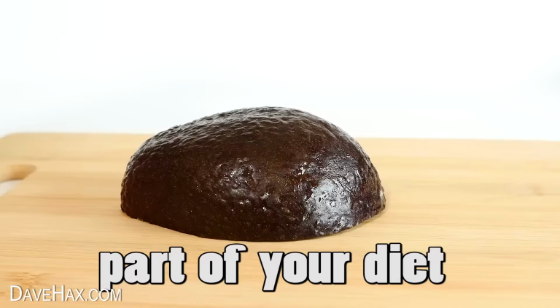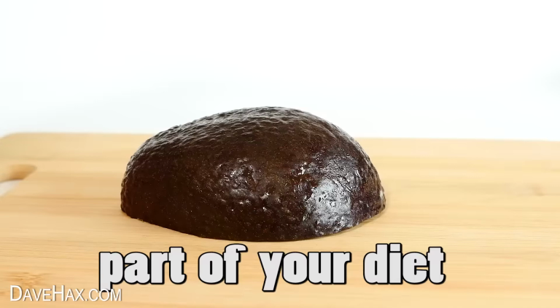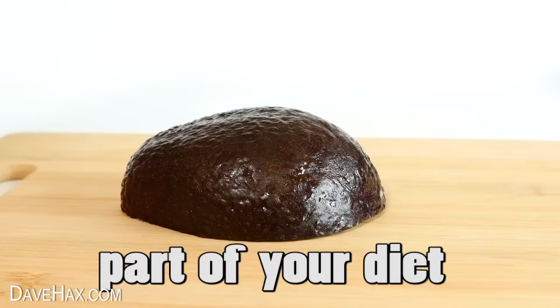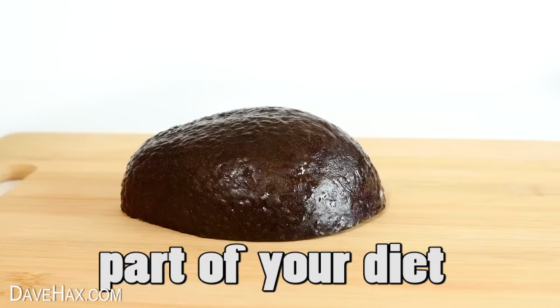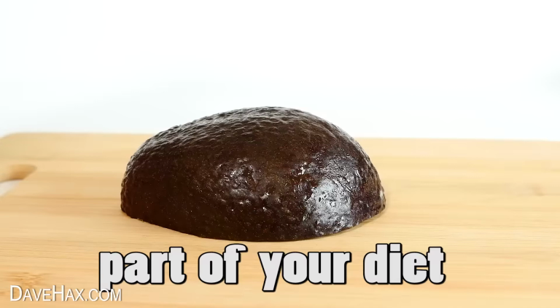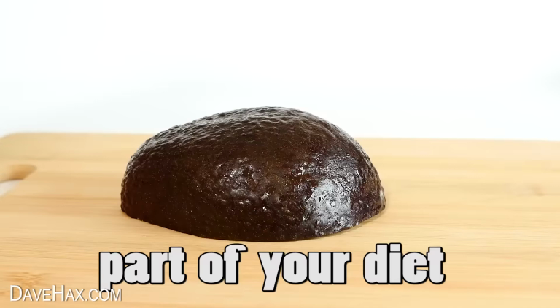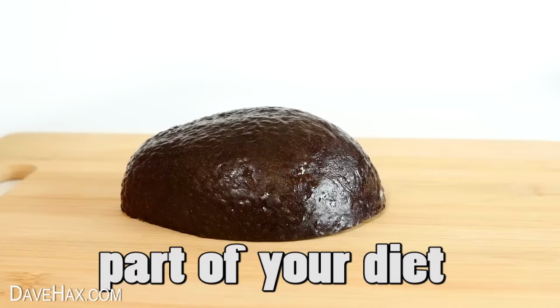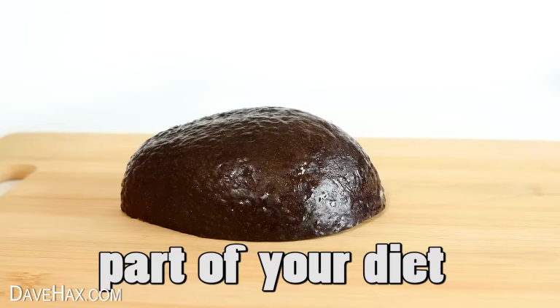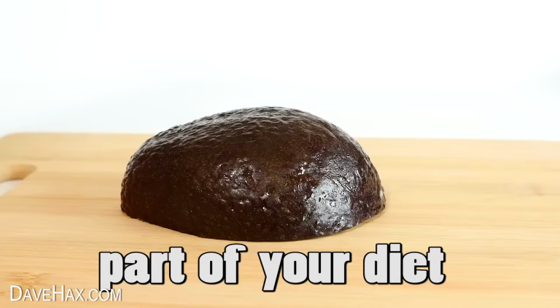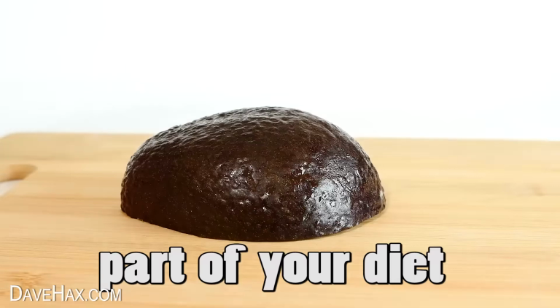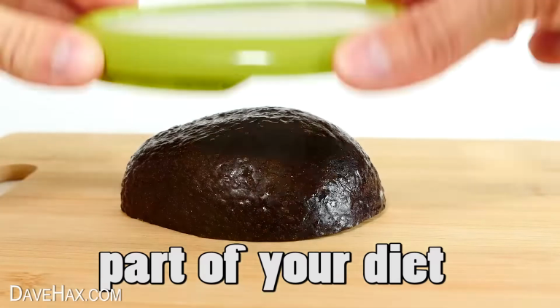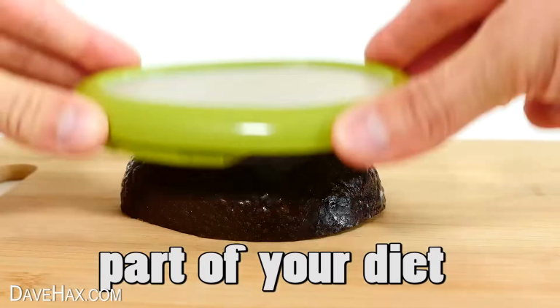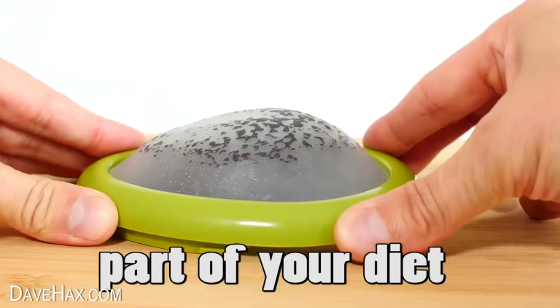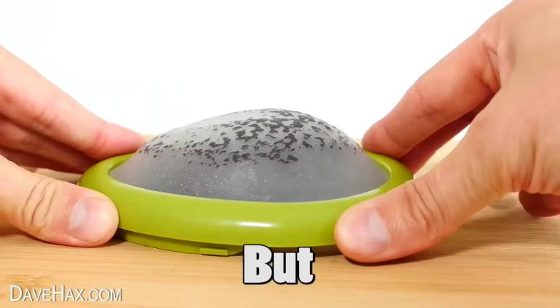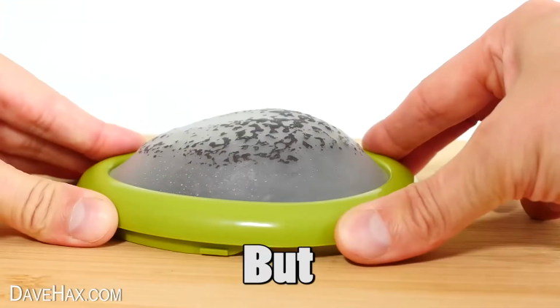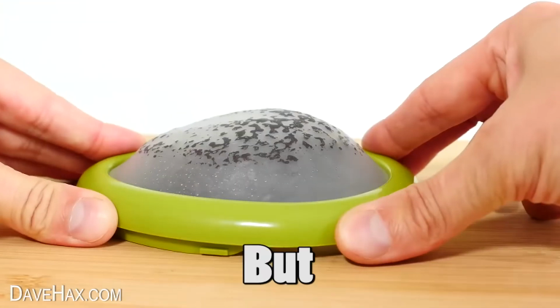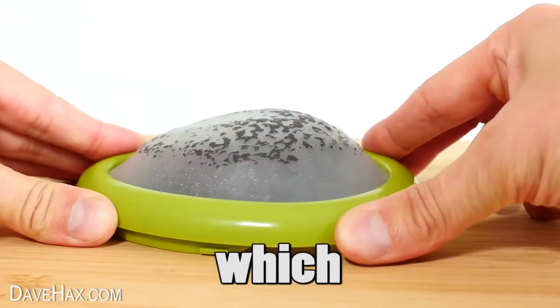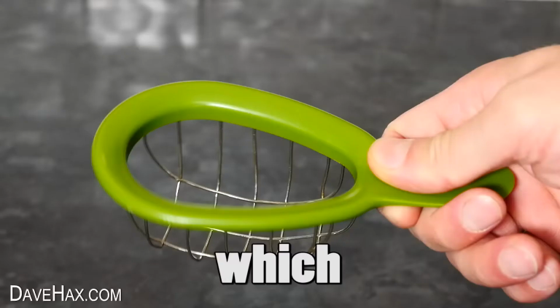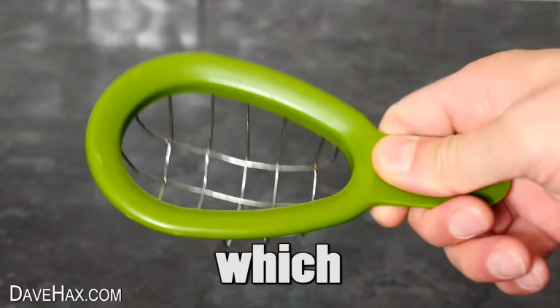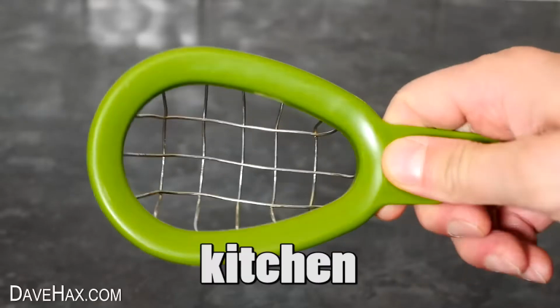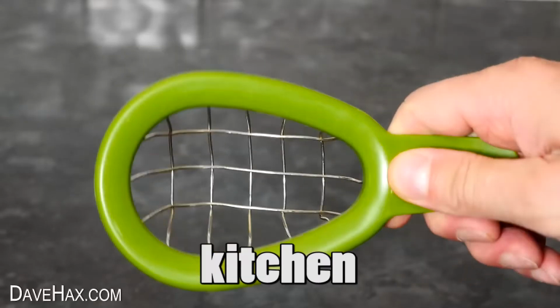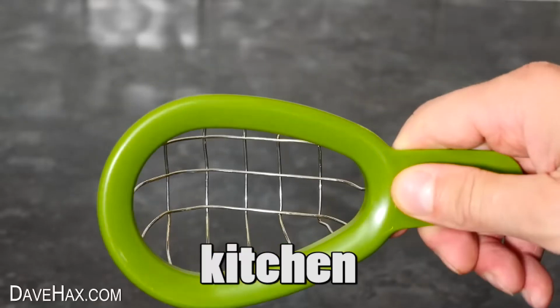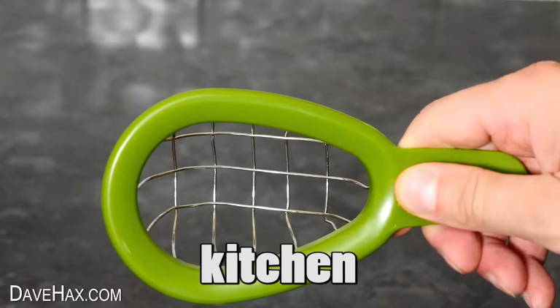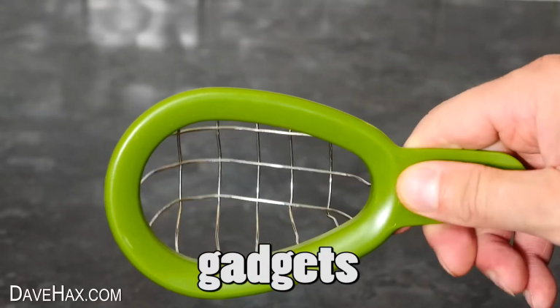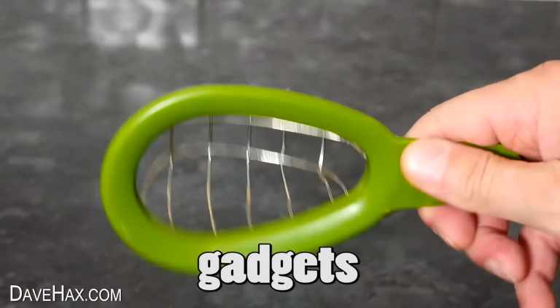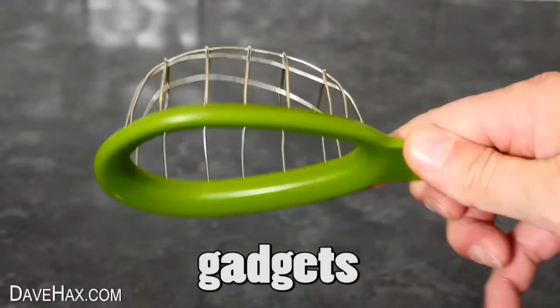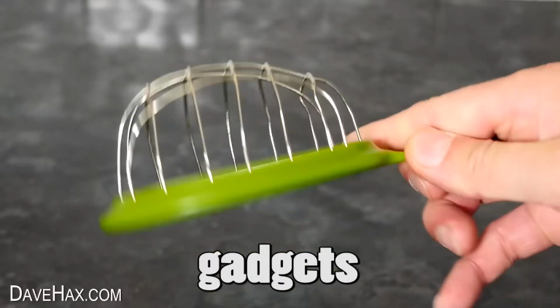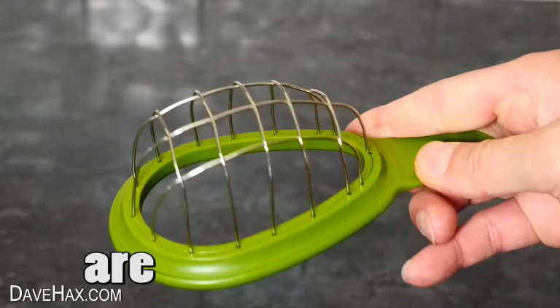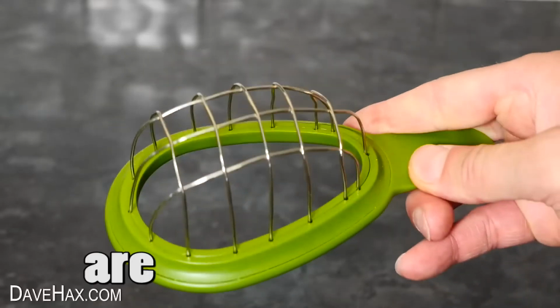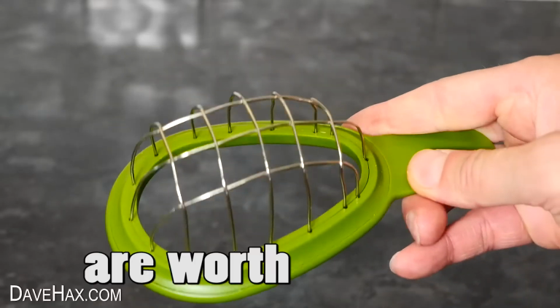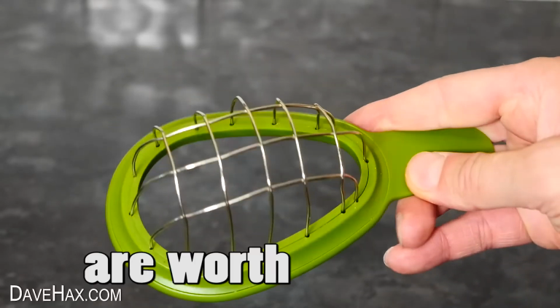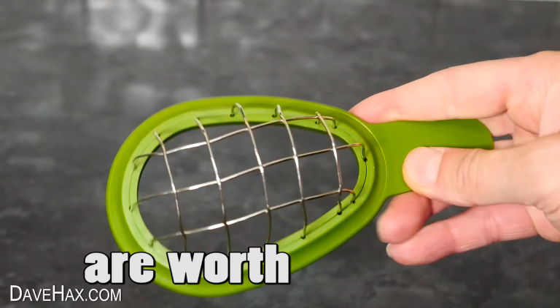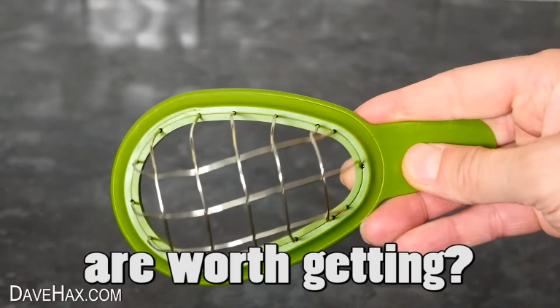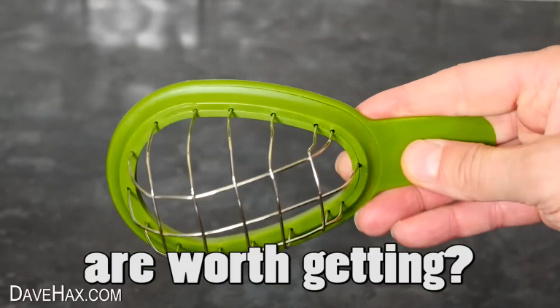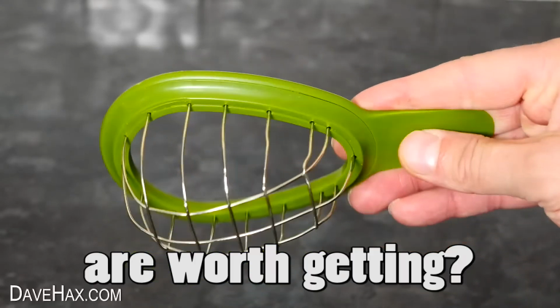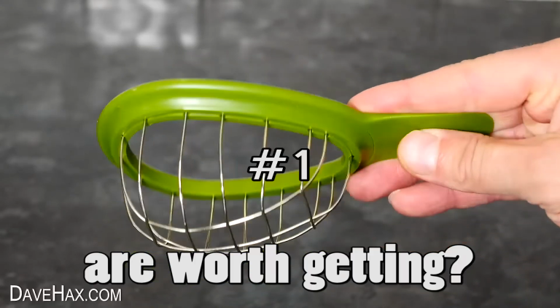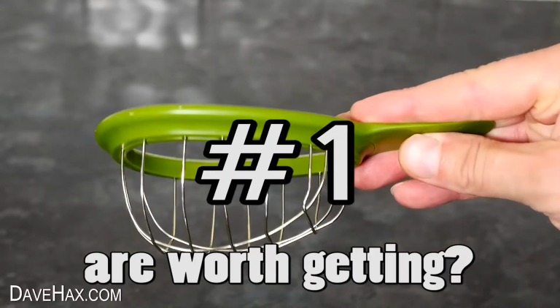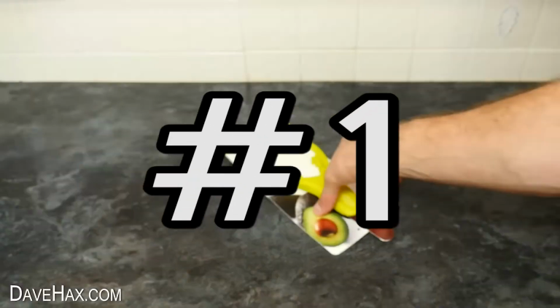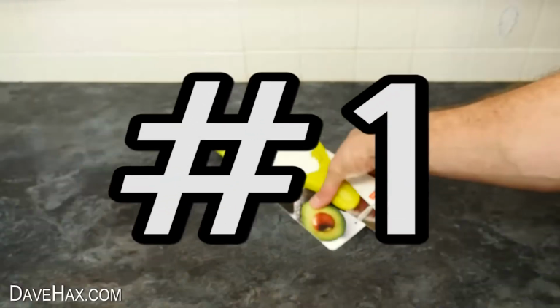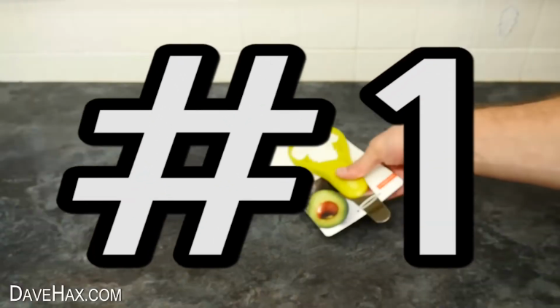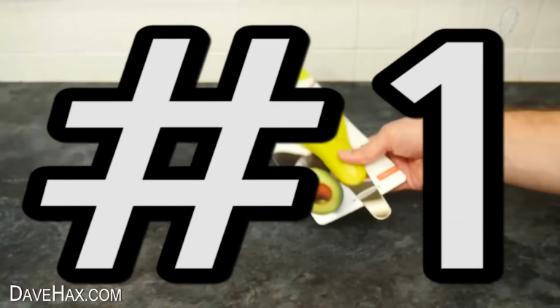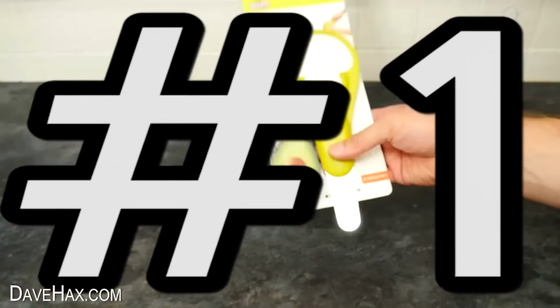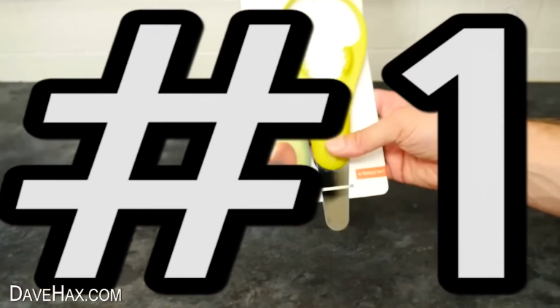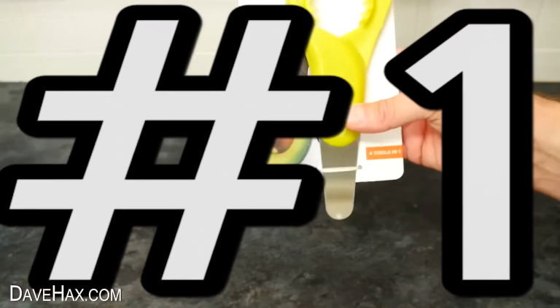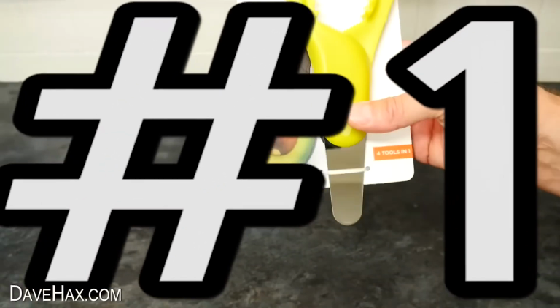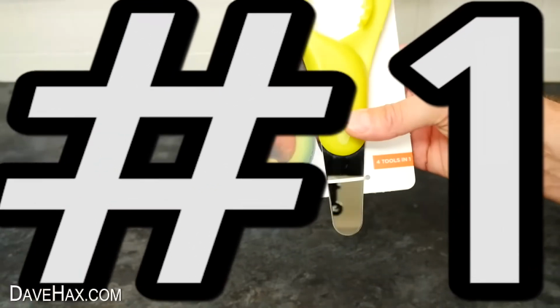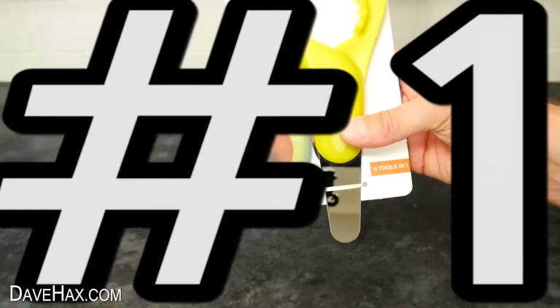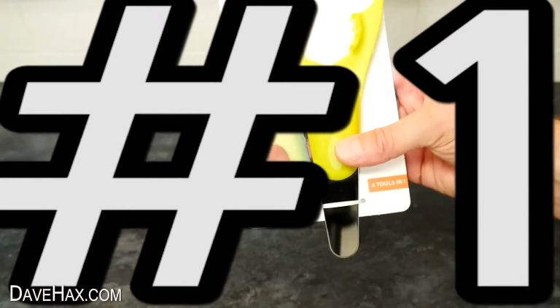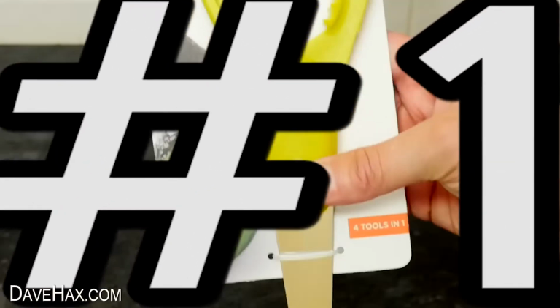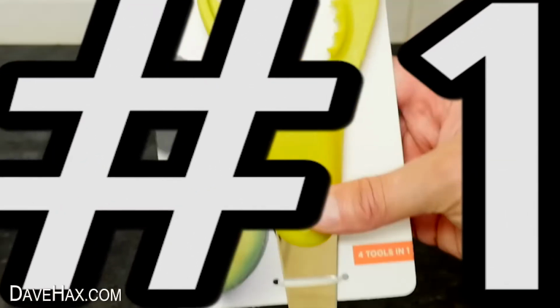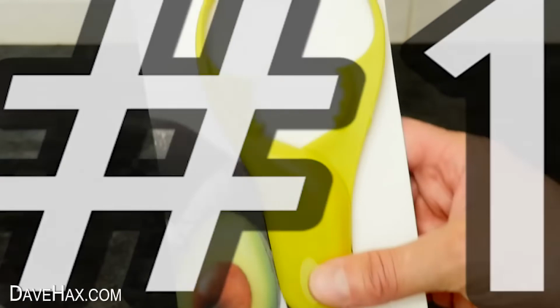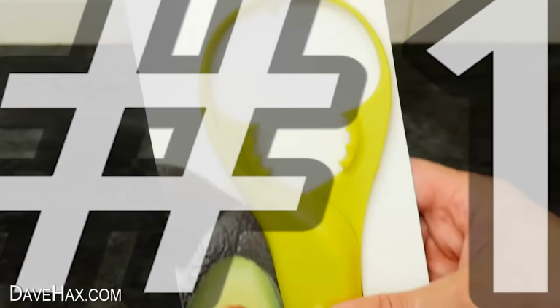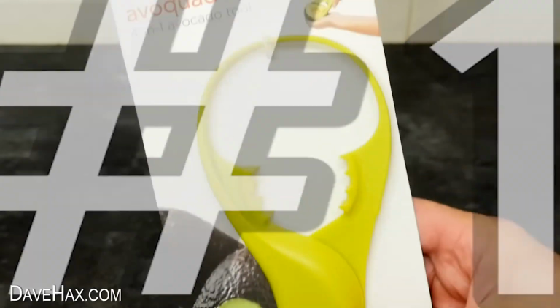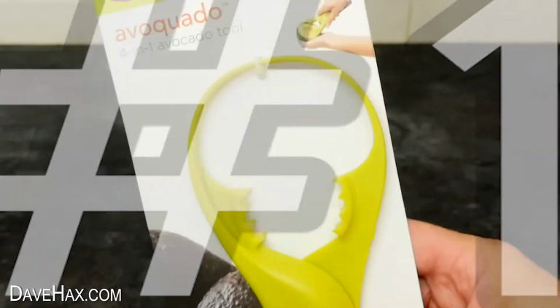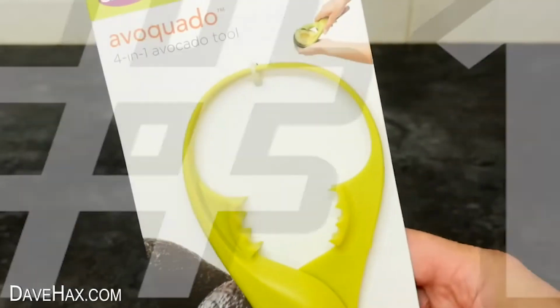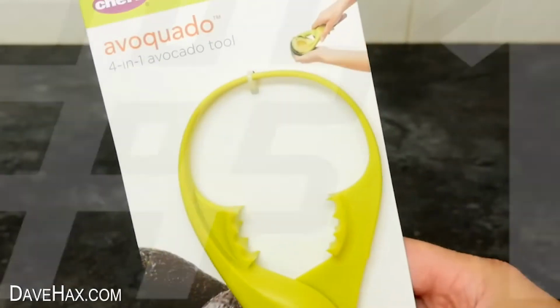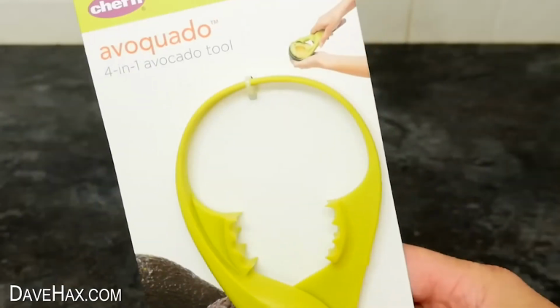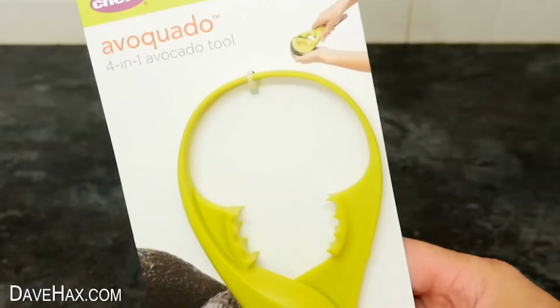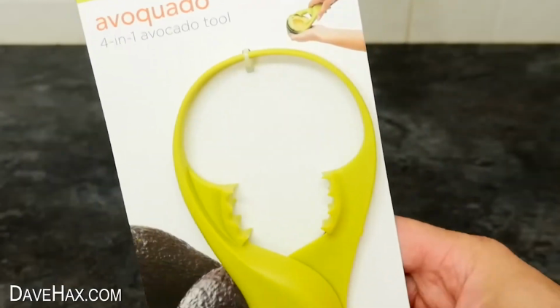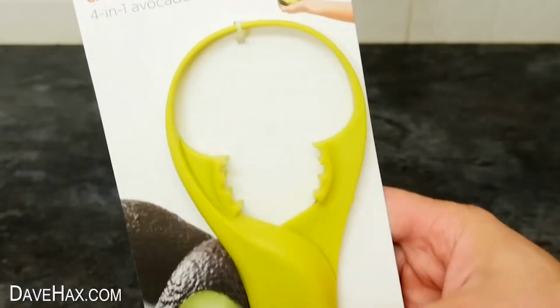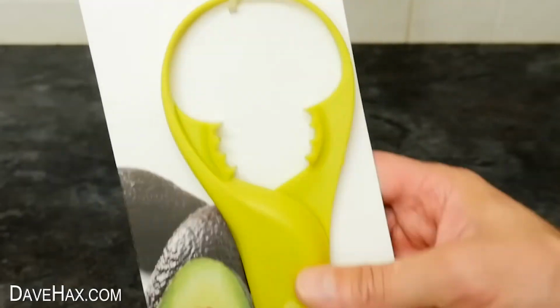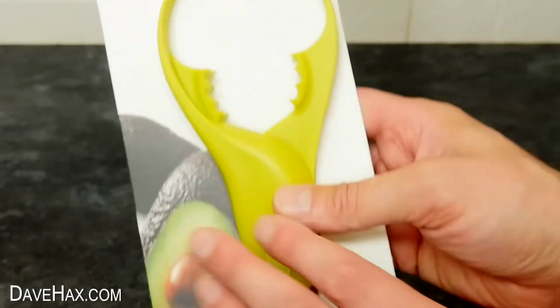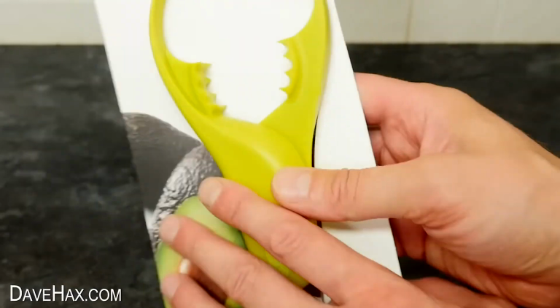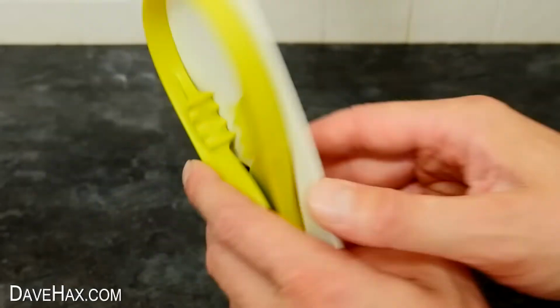Avocados are a healthy part of your diet, but which kitchen gadgets are worth getting? The first utensil we're going to look at is this one.